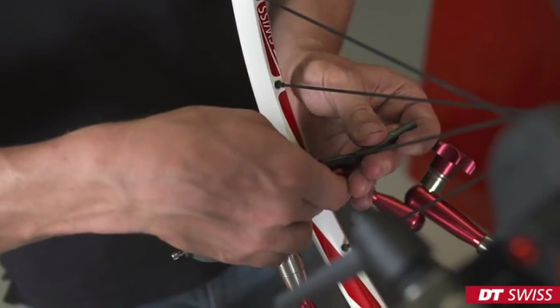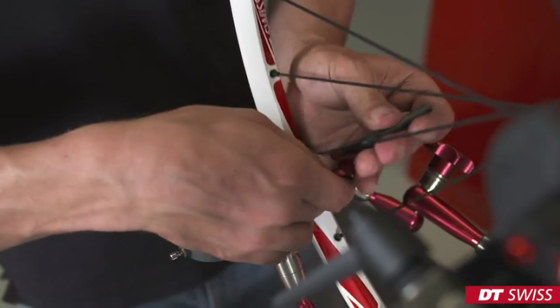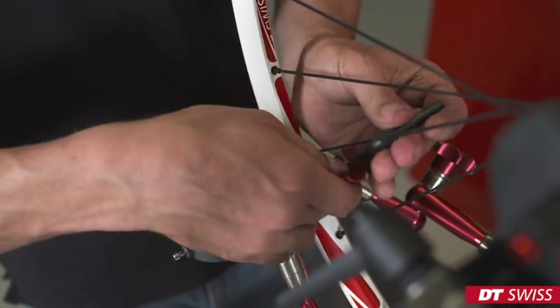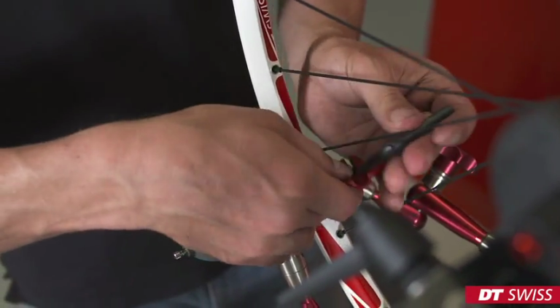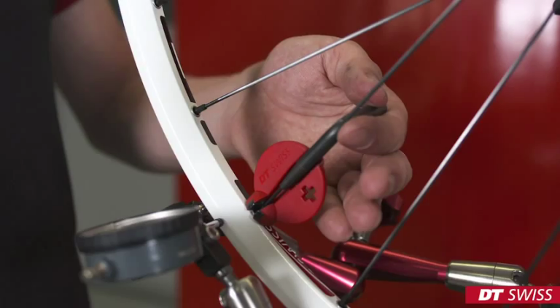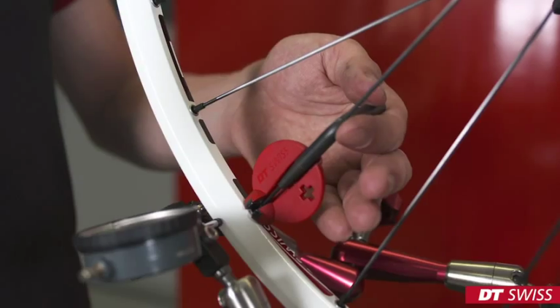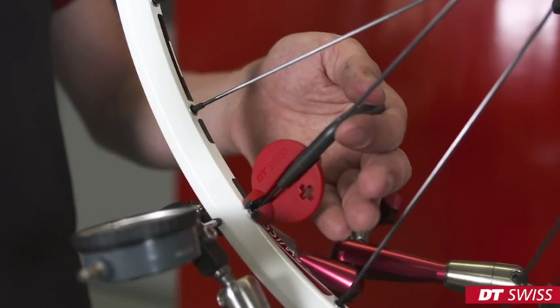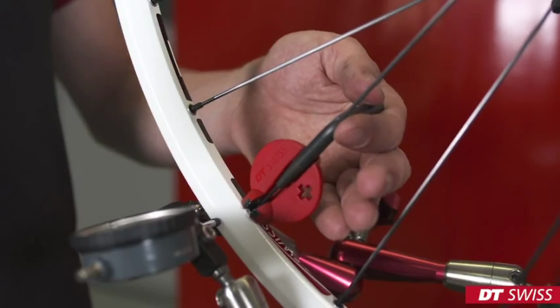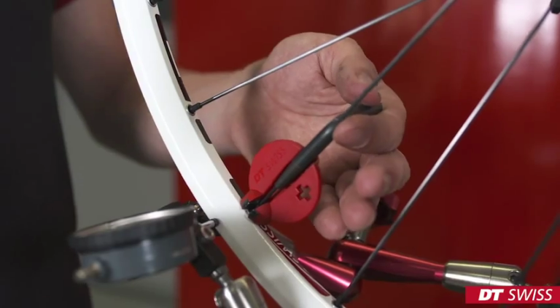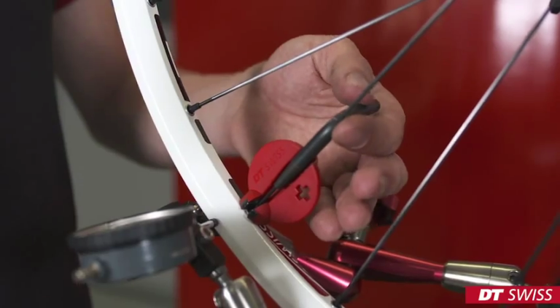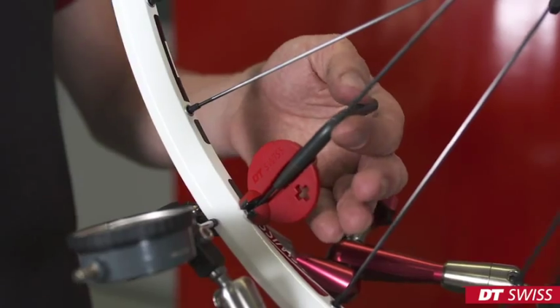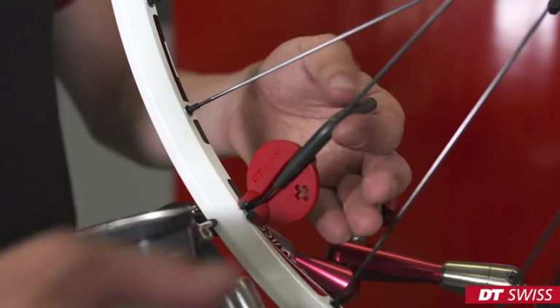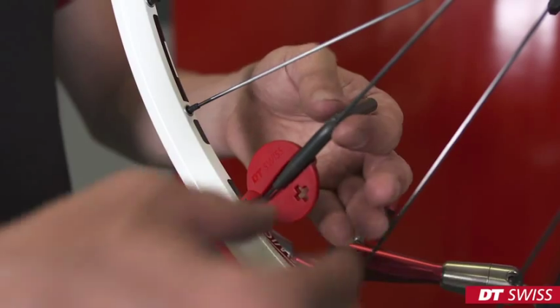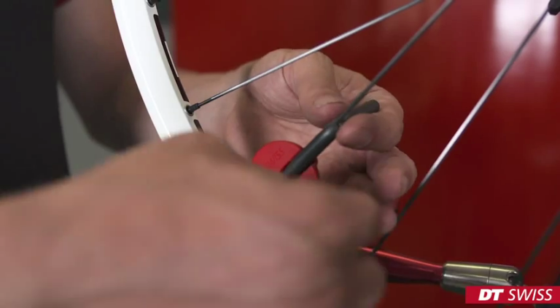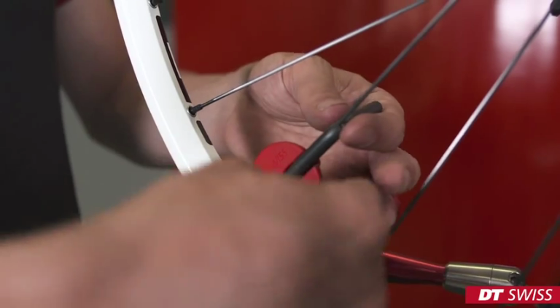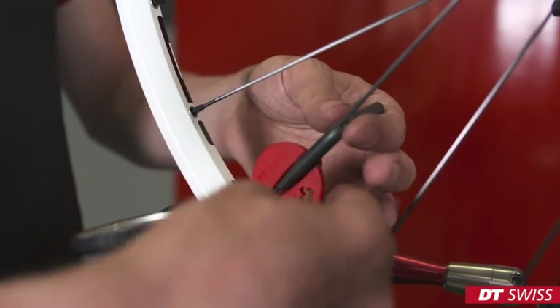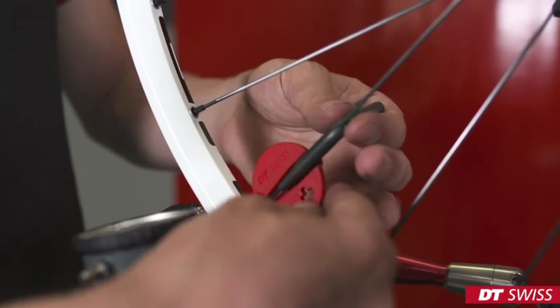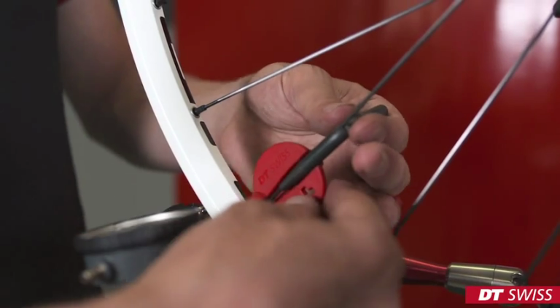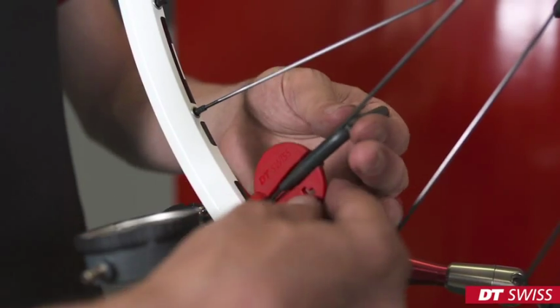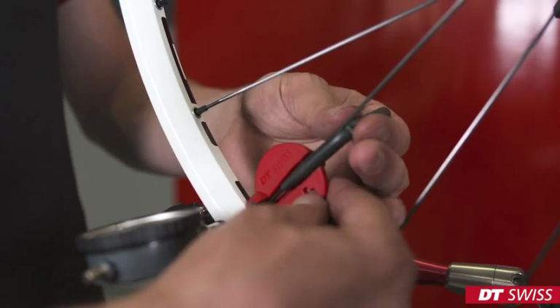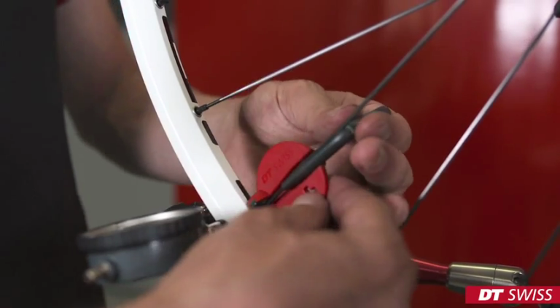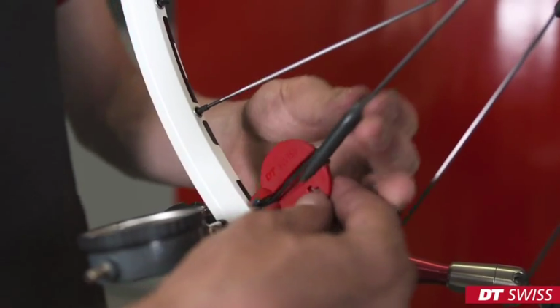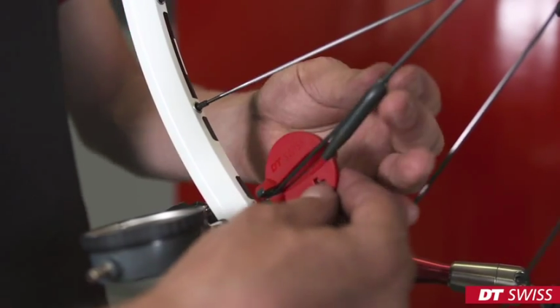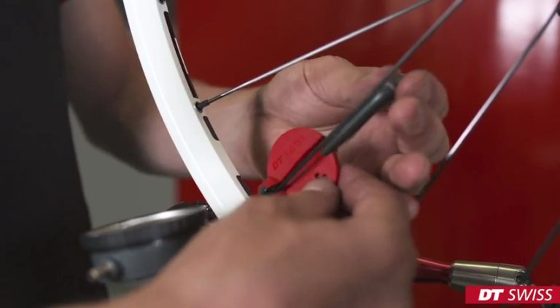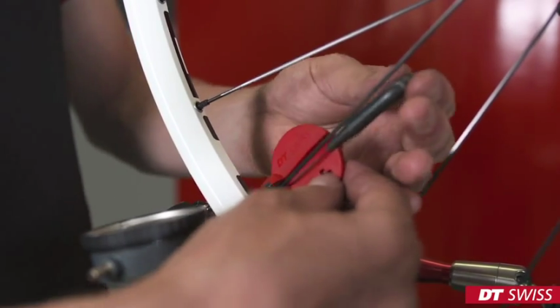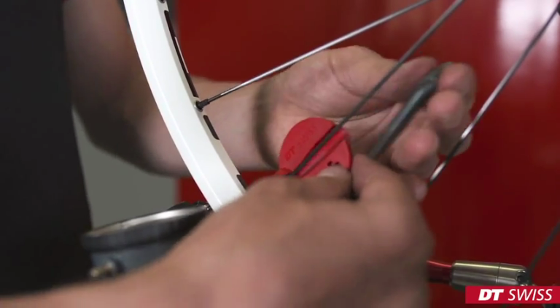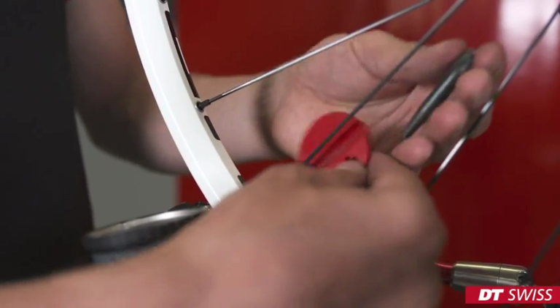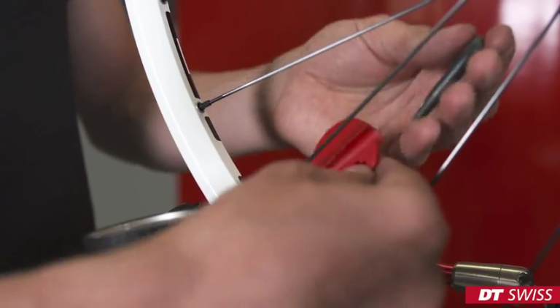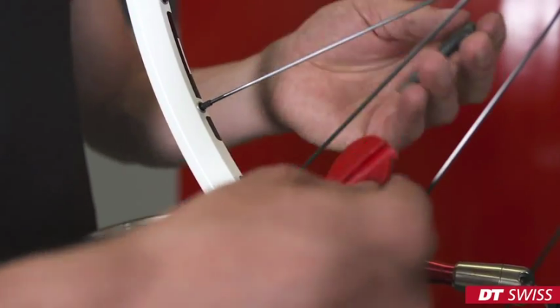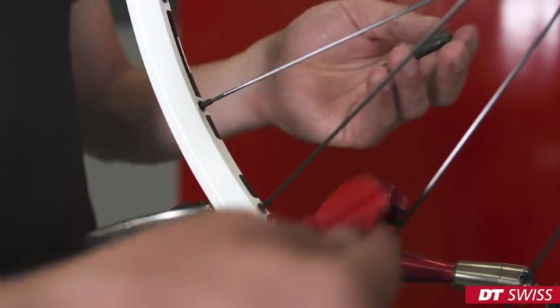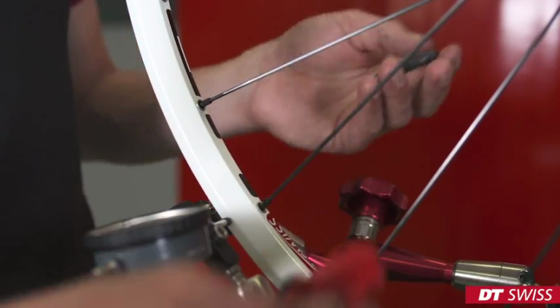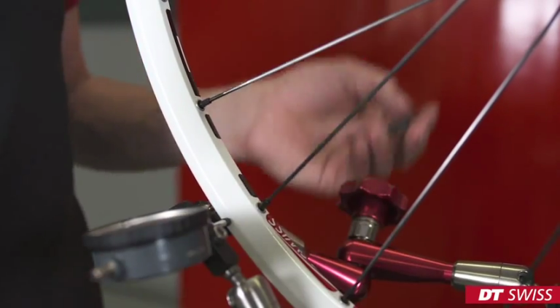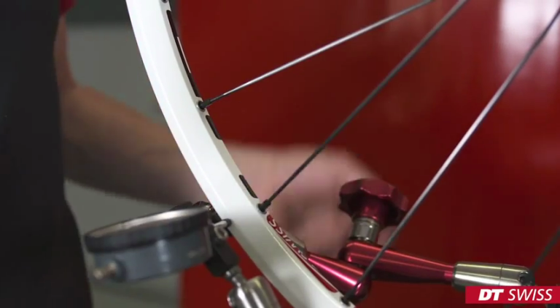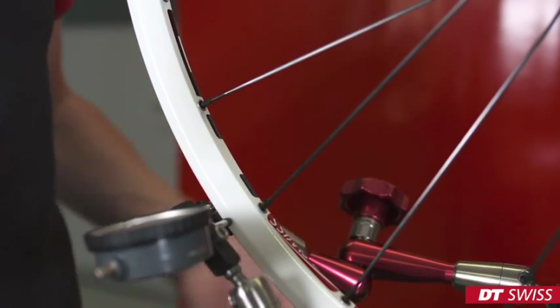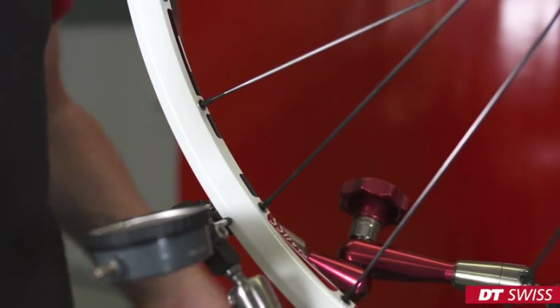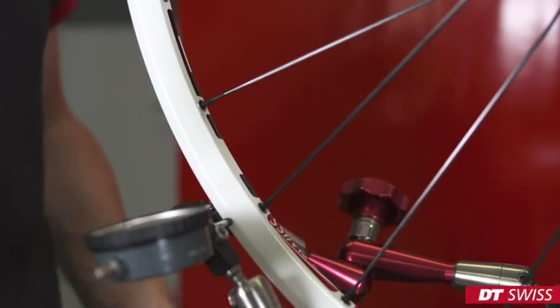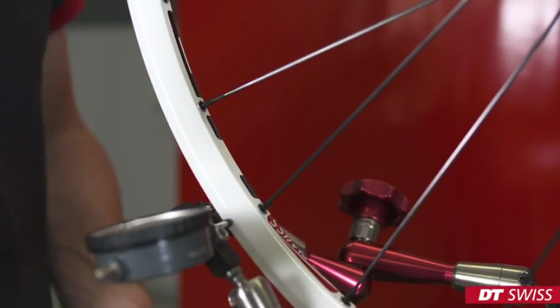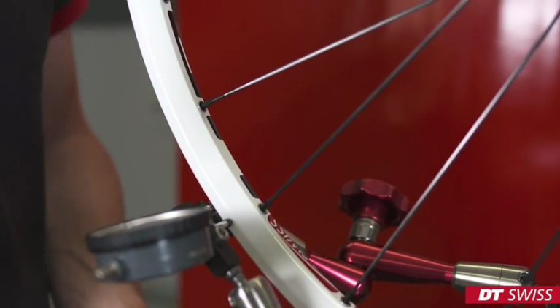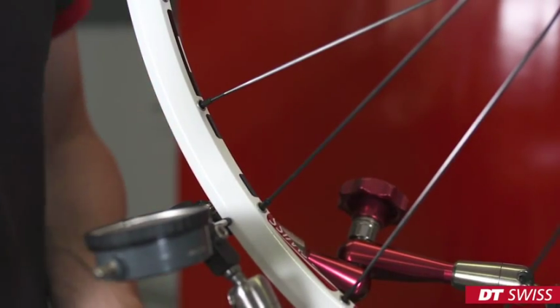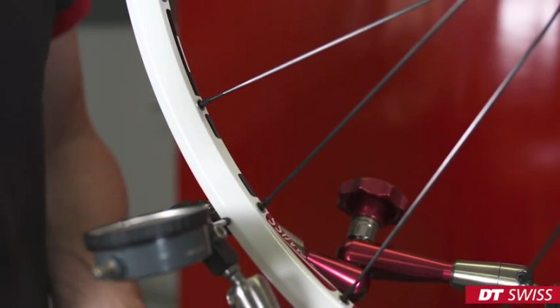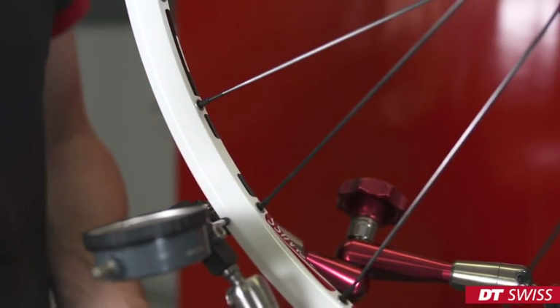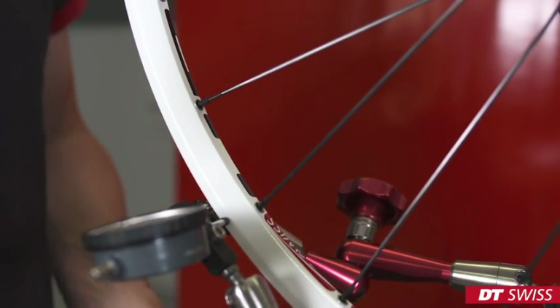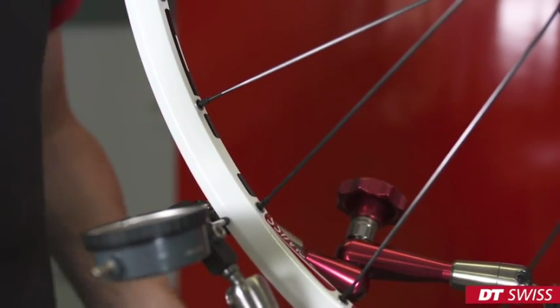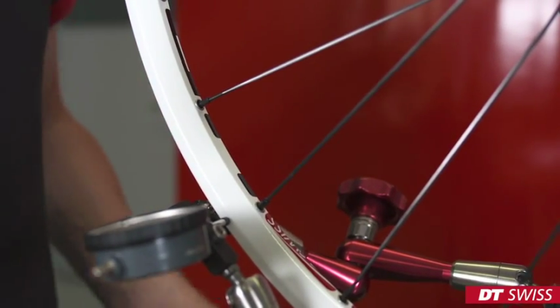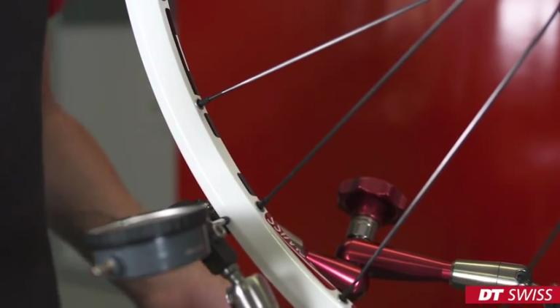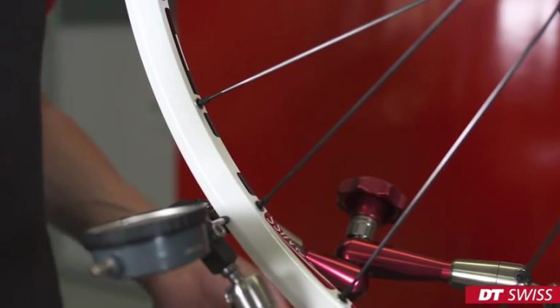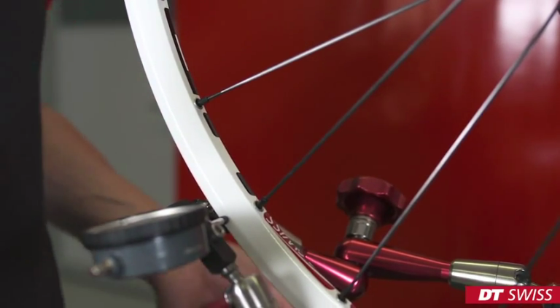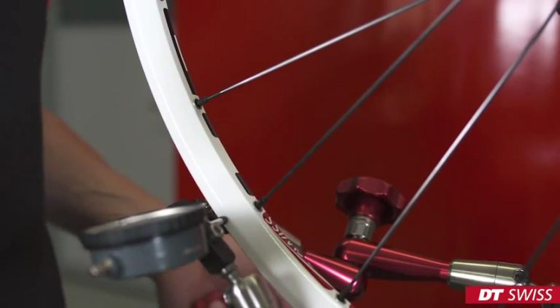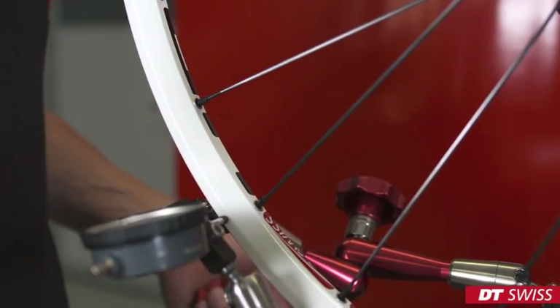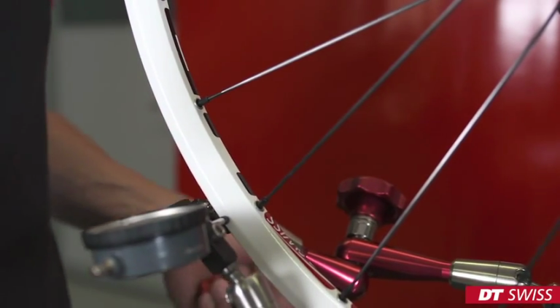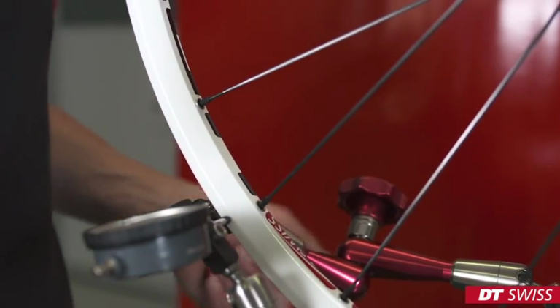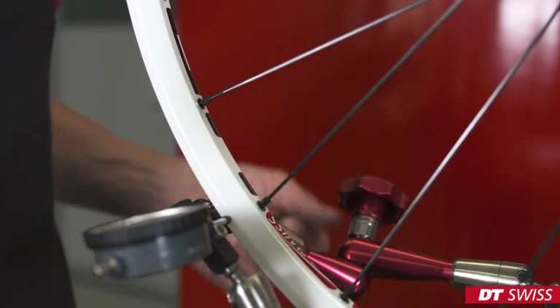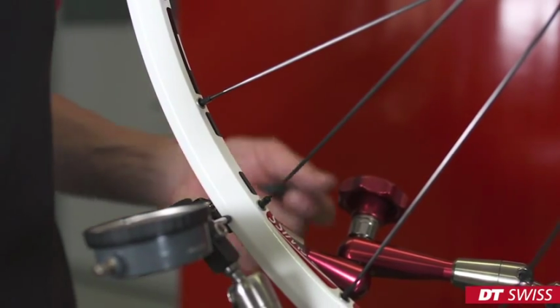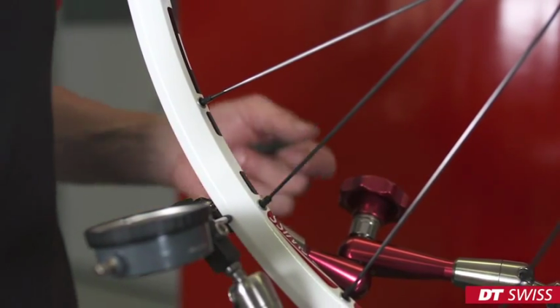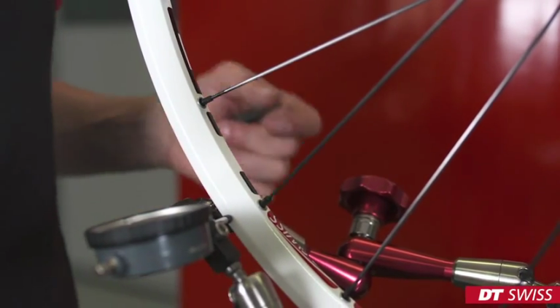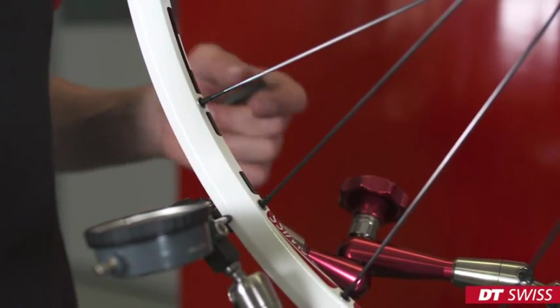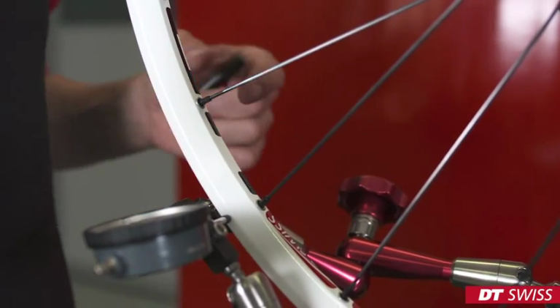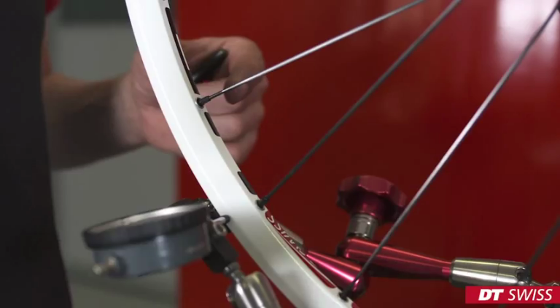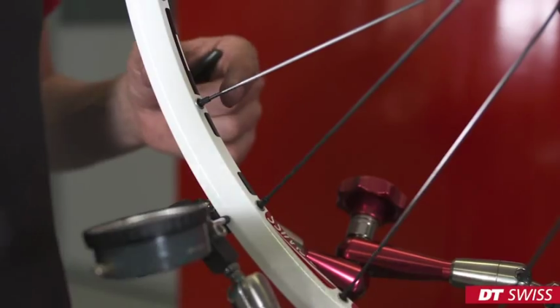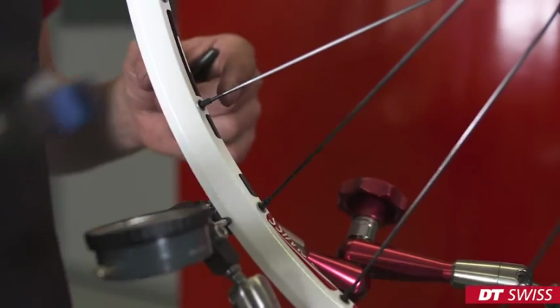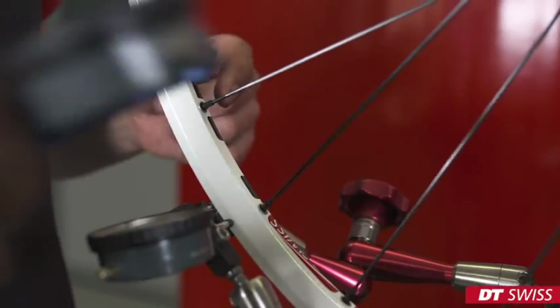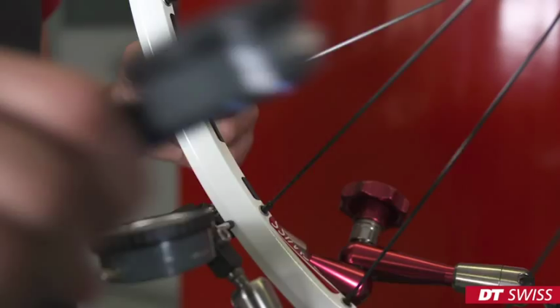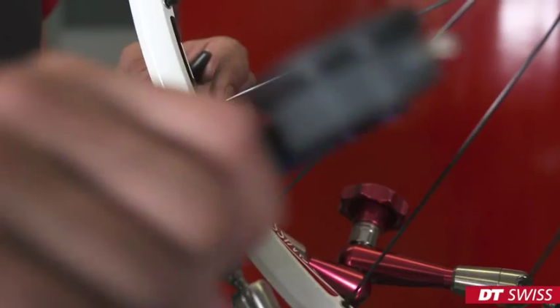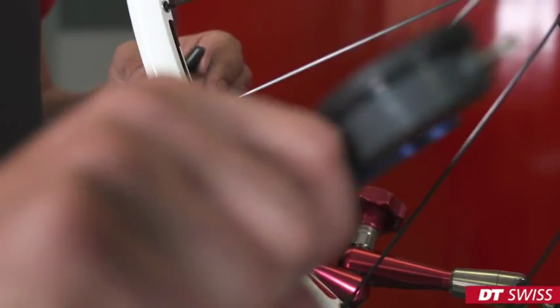While truing the wheel, we have to measure the spoke tension regularly on all spokes.